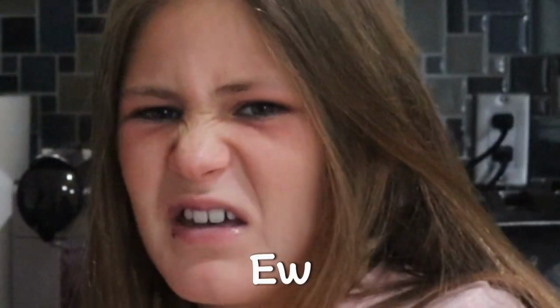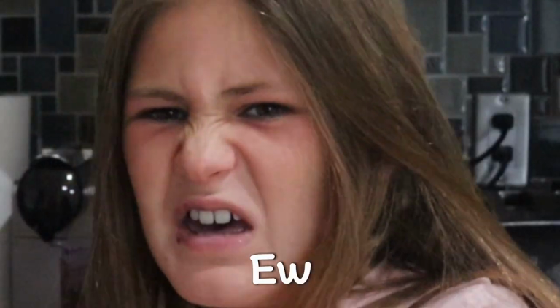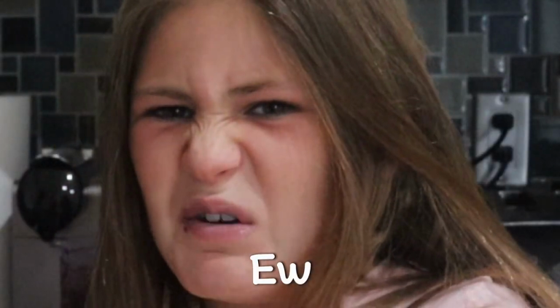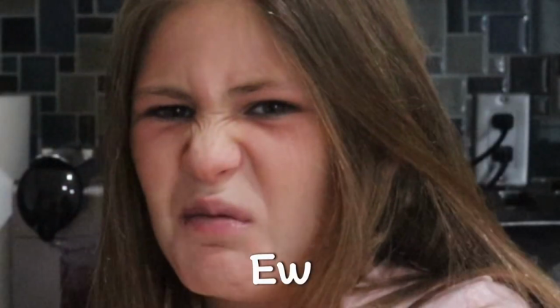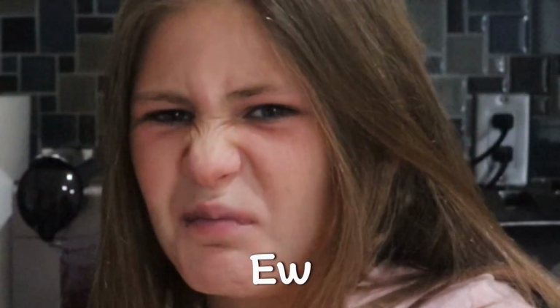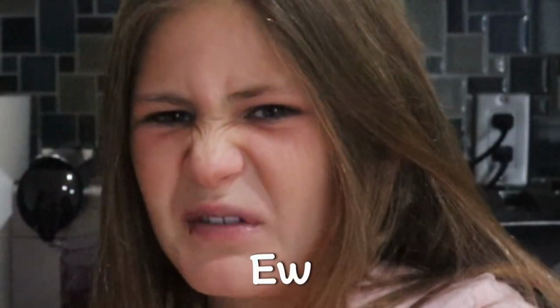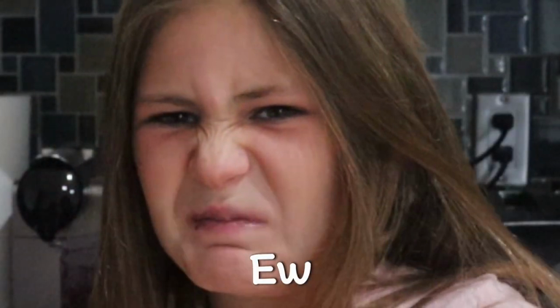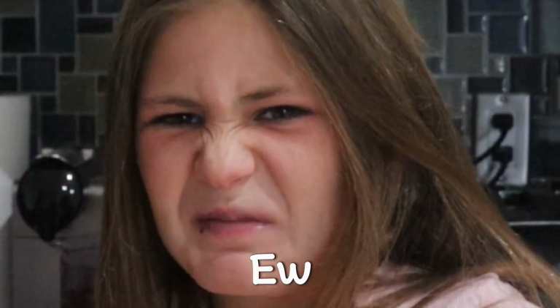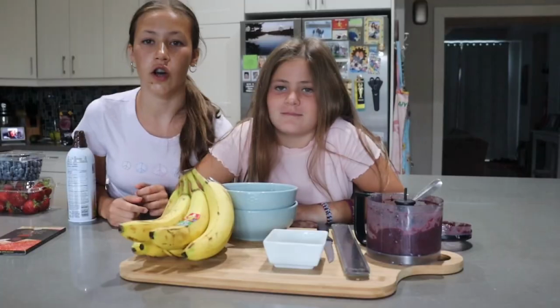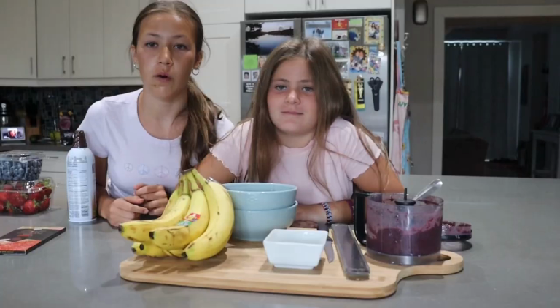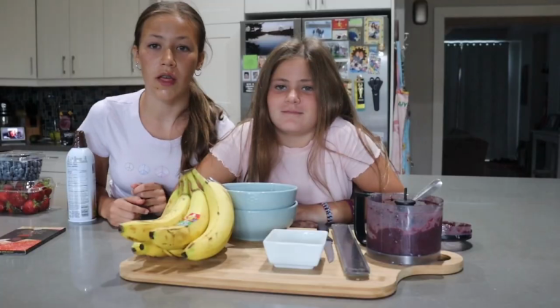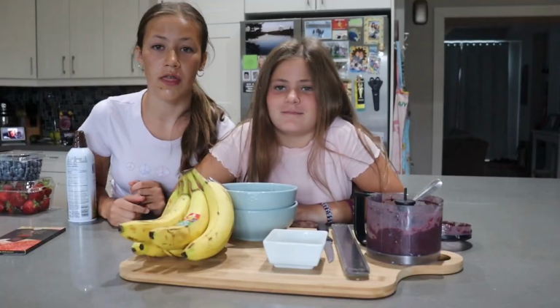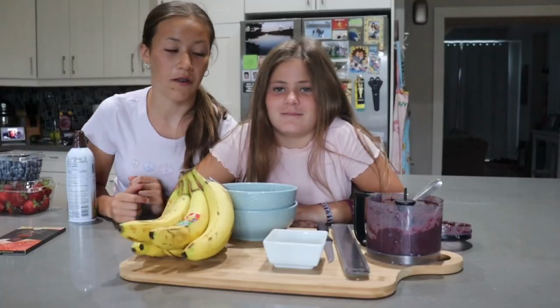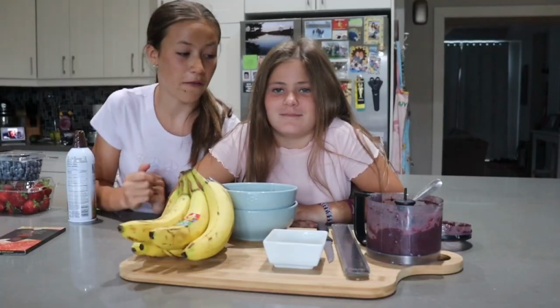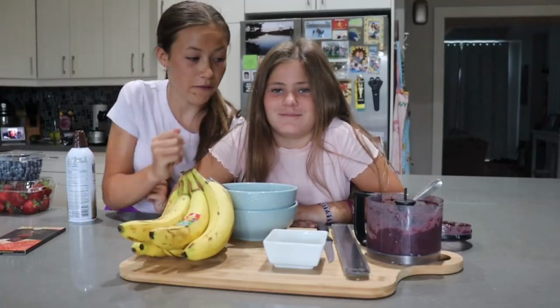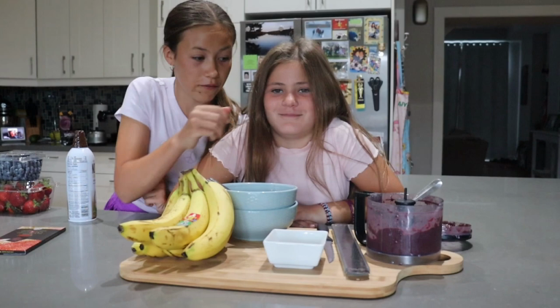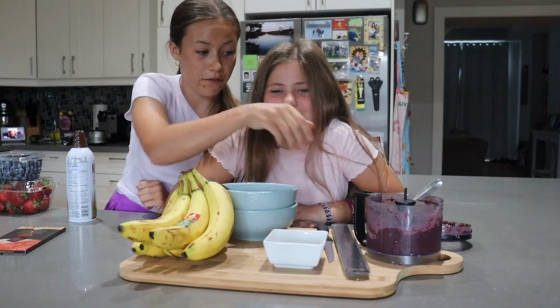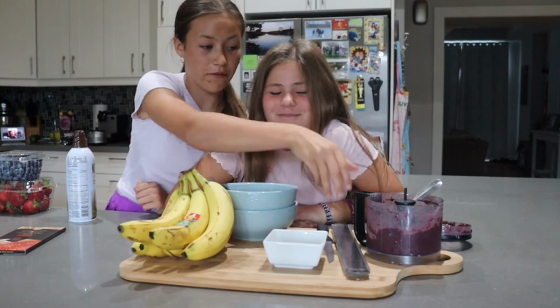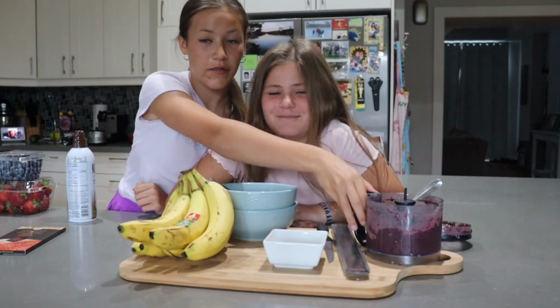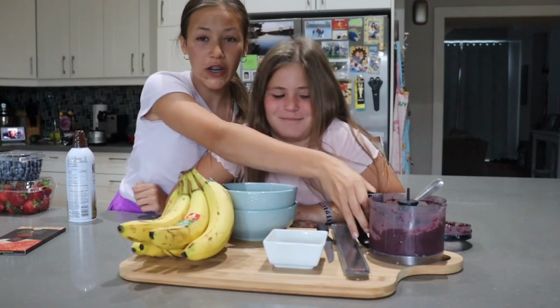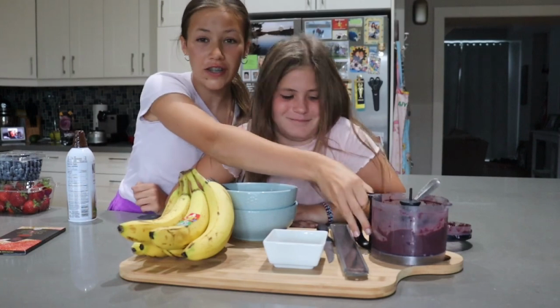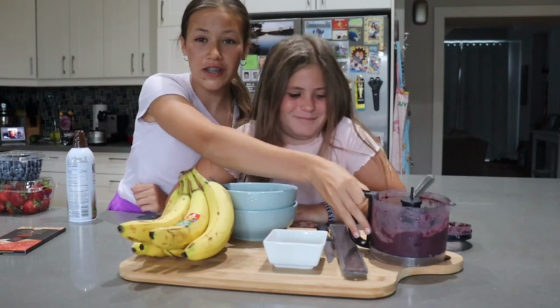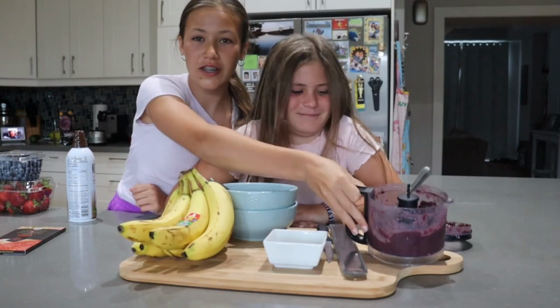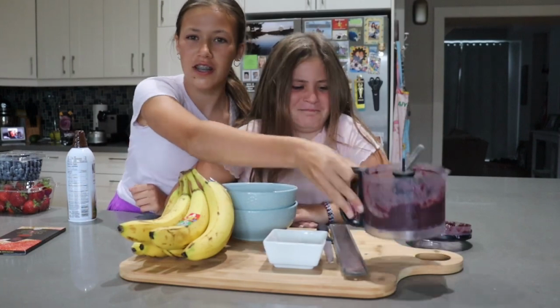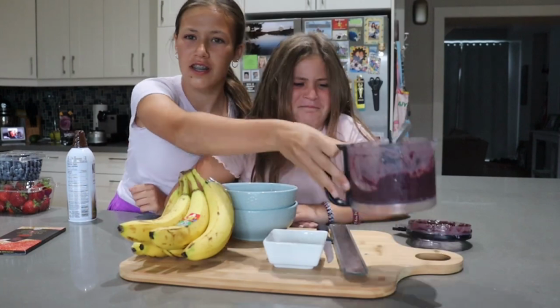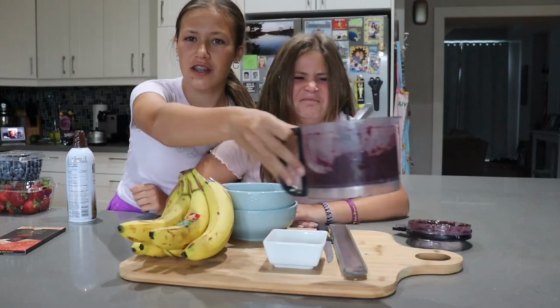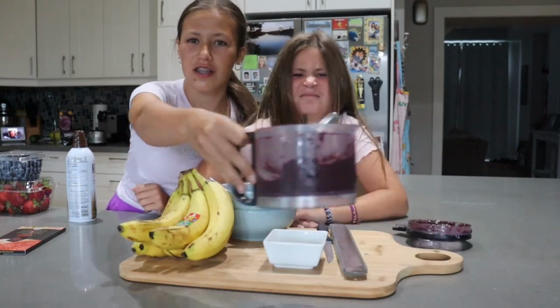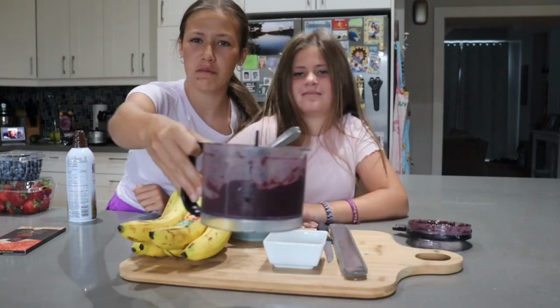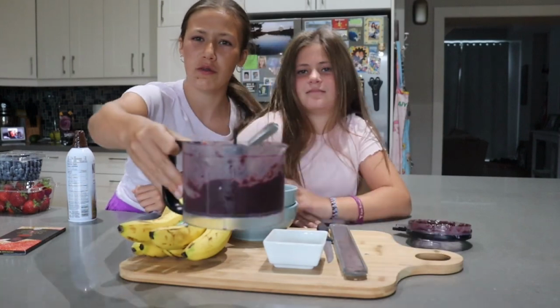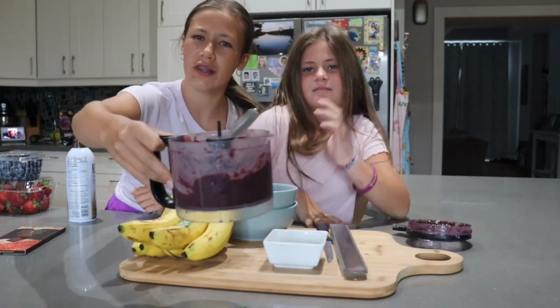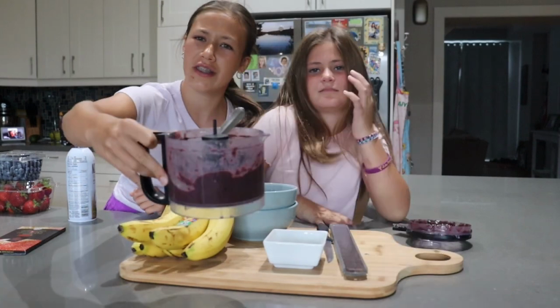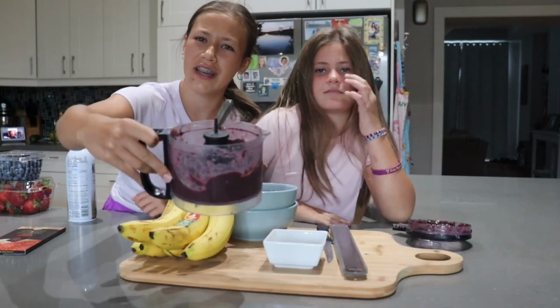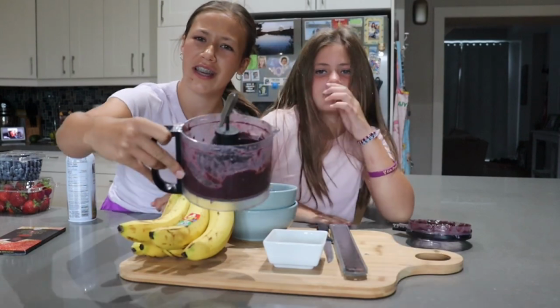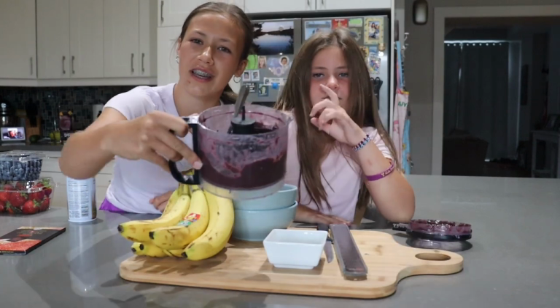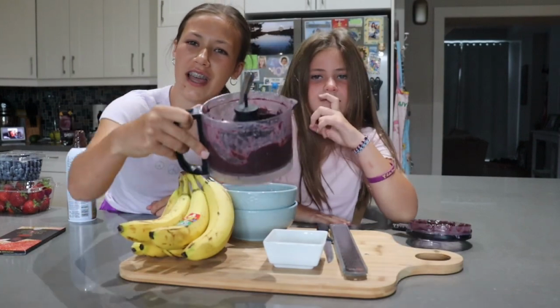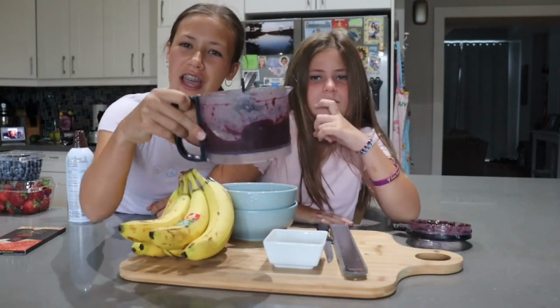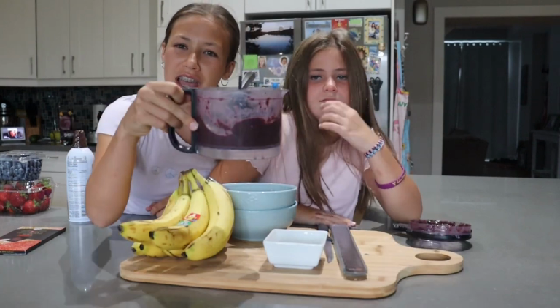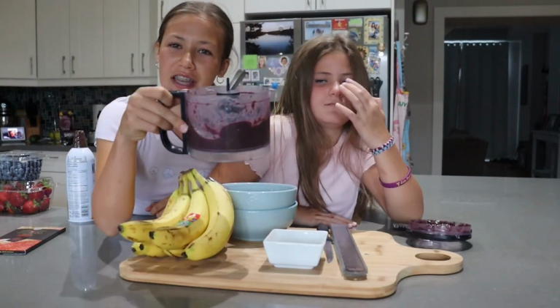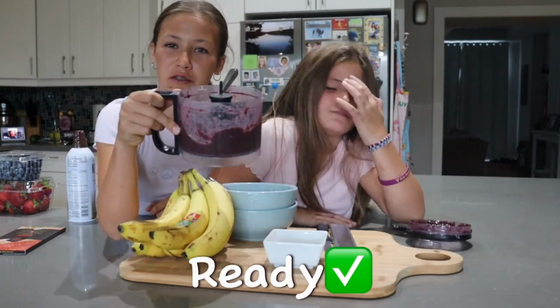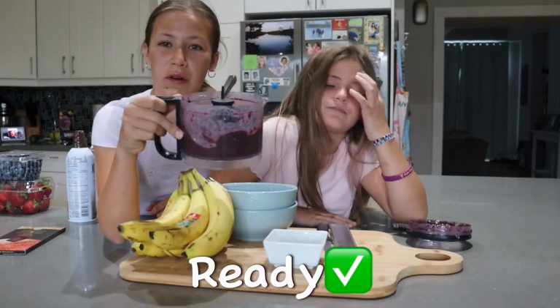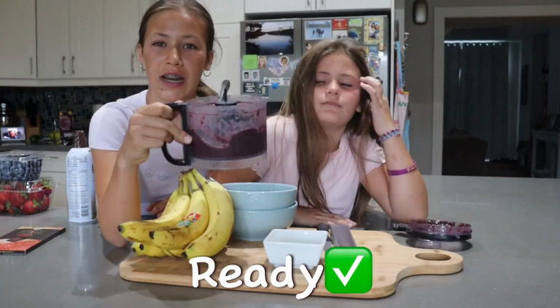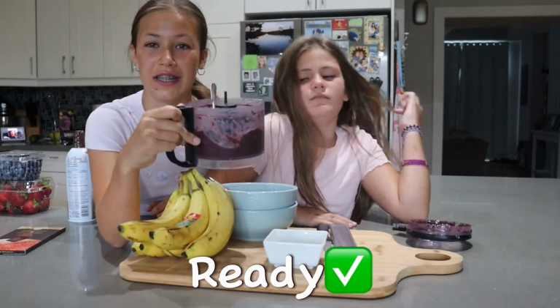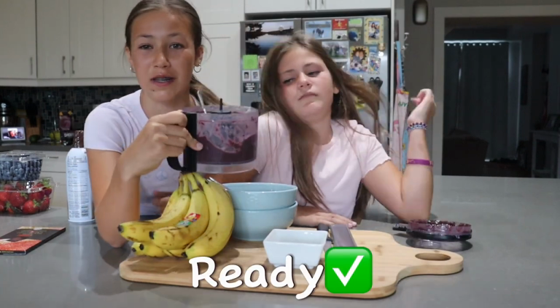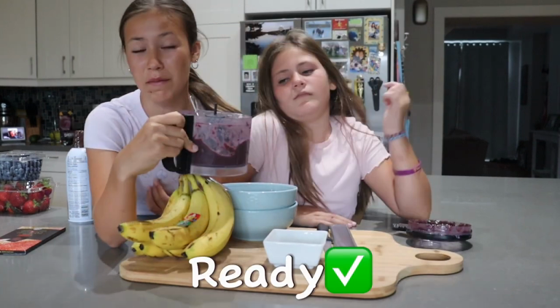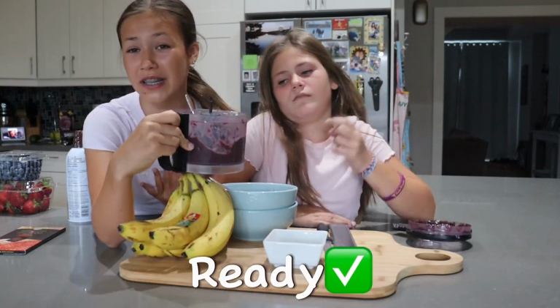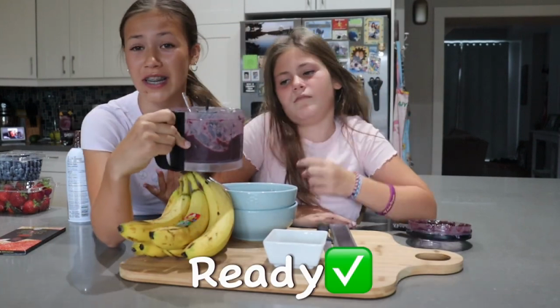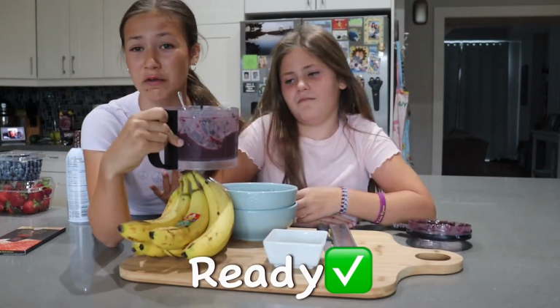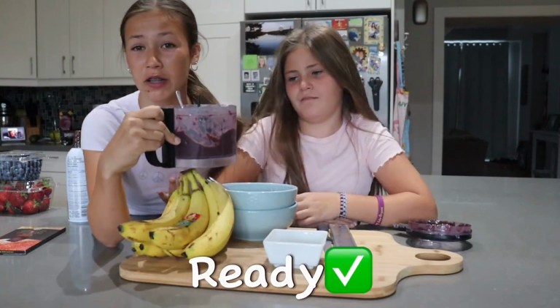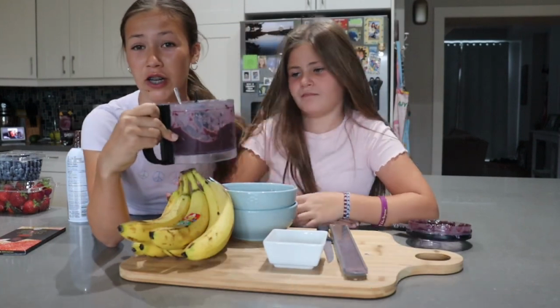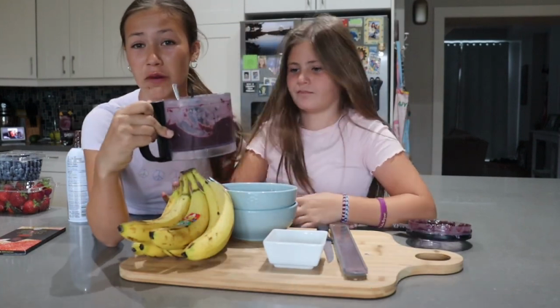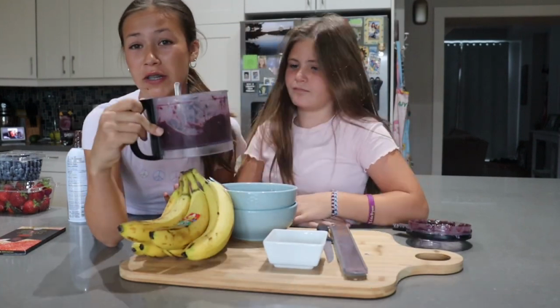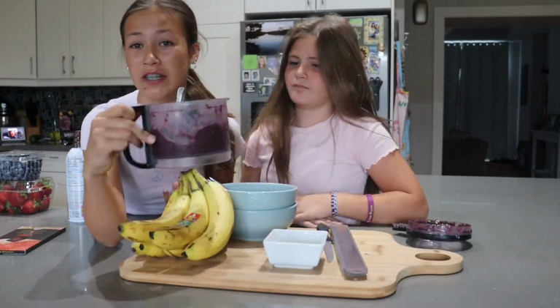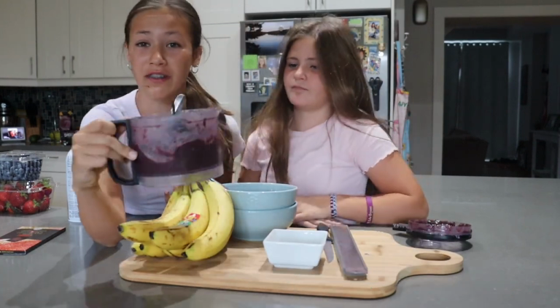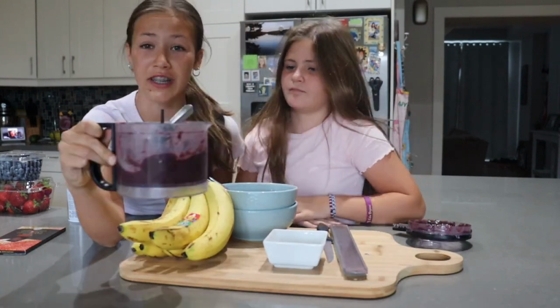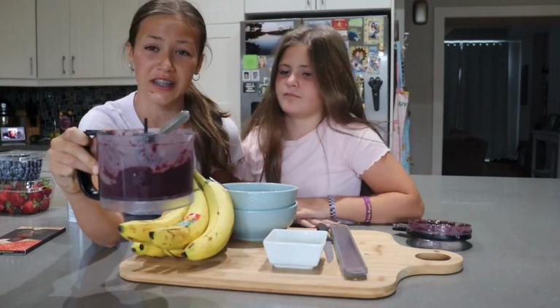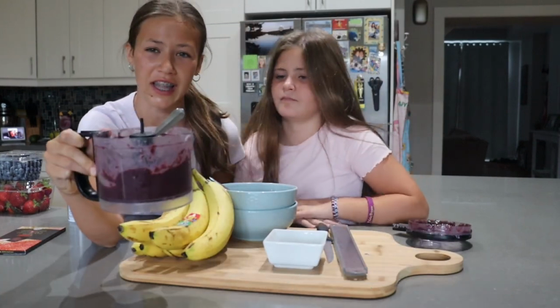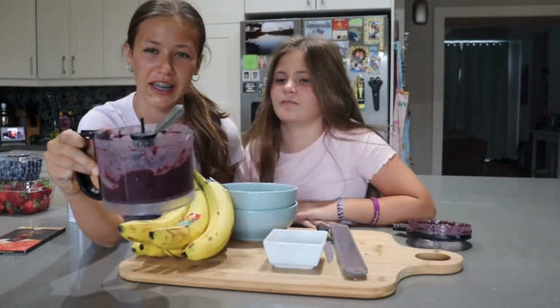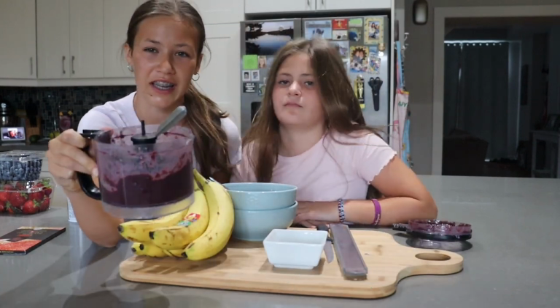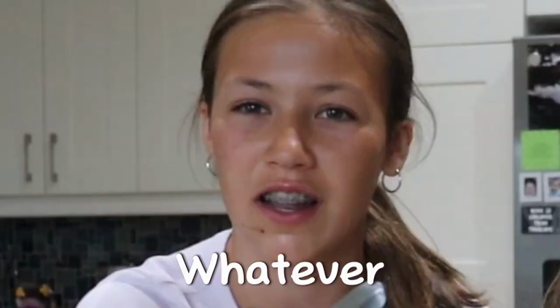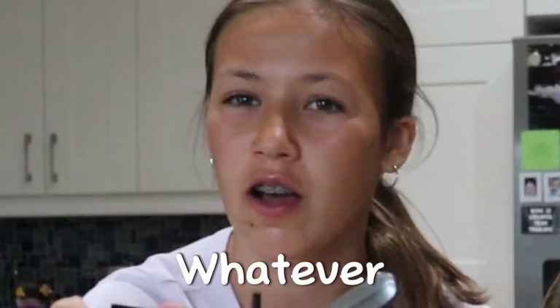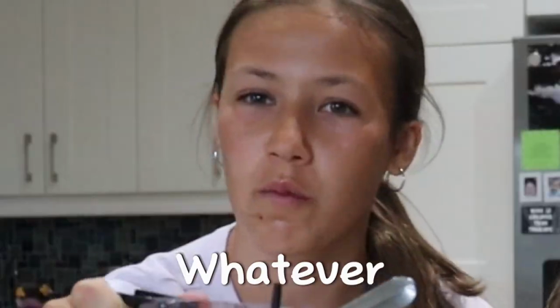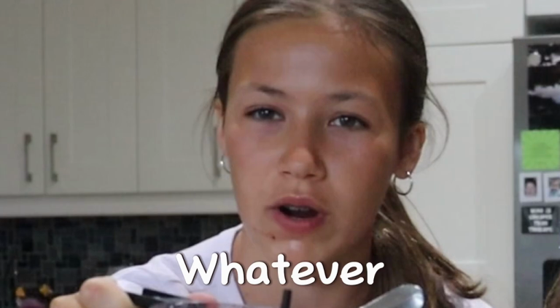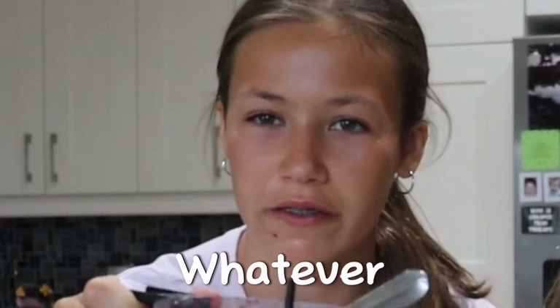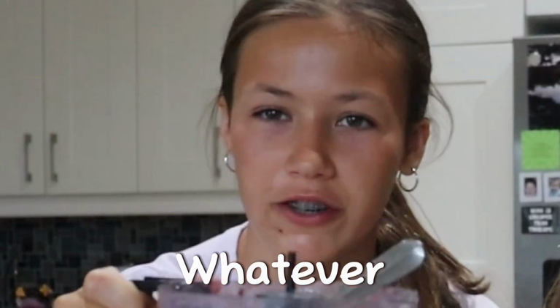Ew! So, the first smoothie thing is ready. To me it tastes really good, but Sylvia doesn't like it. Whatever.